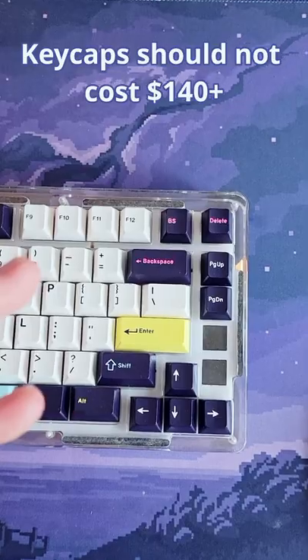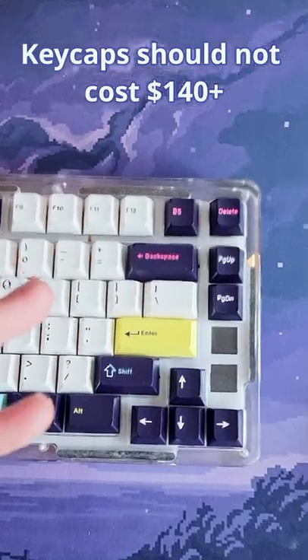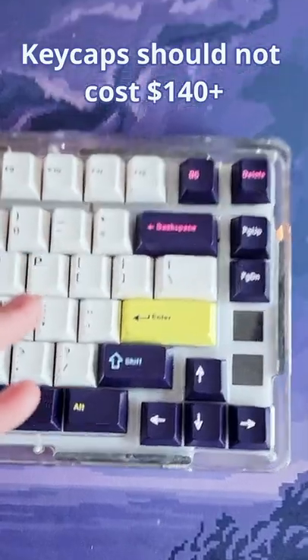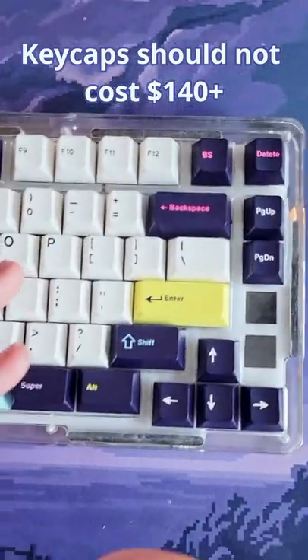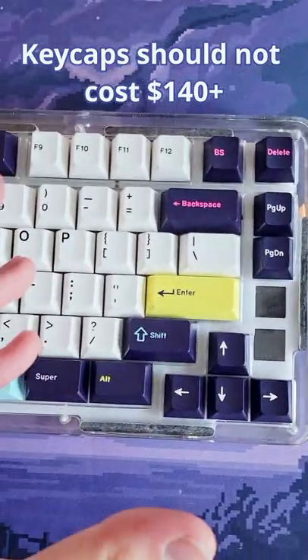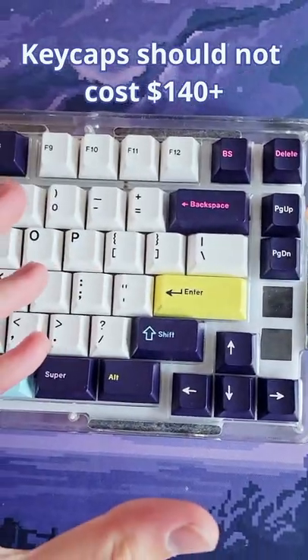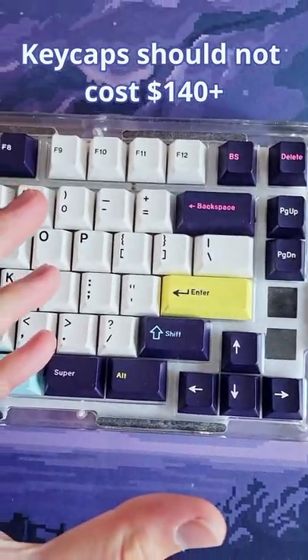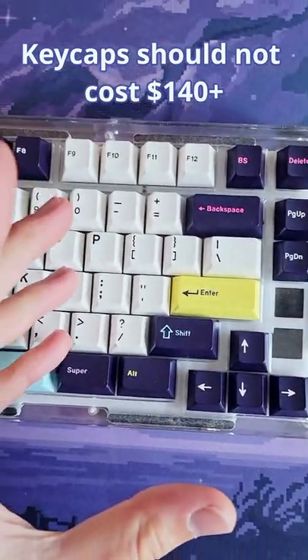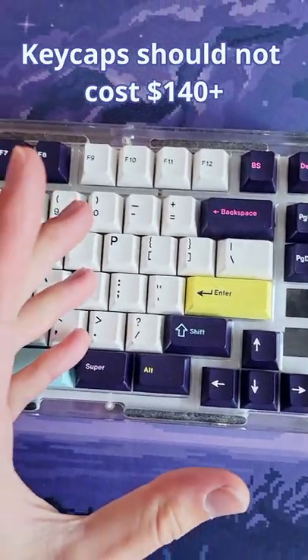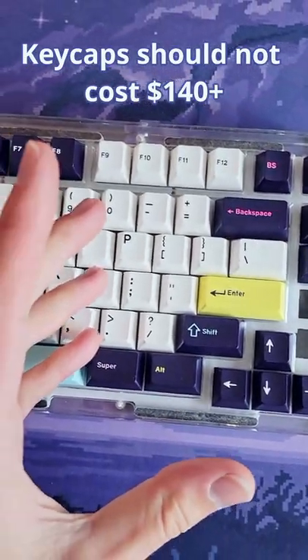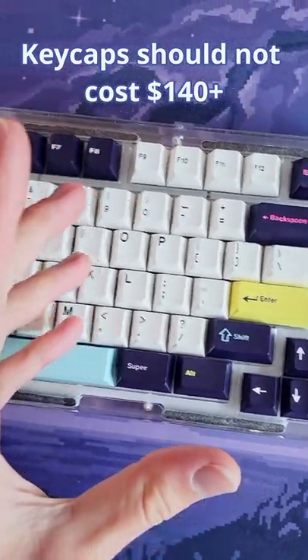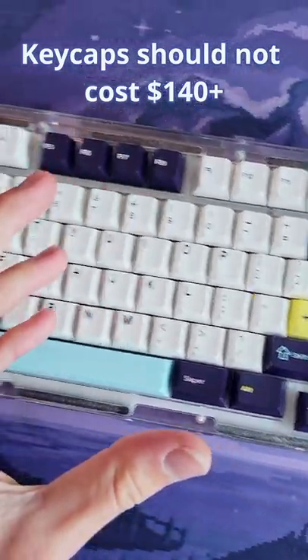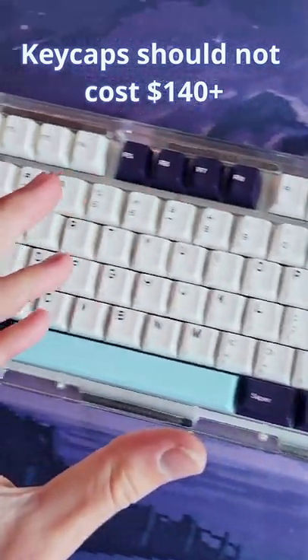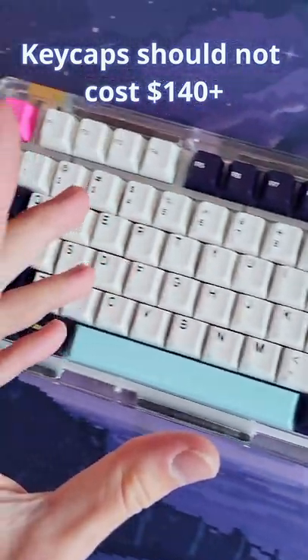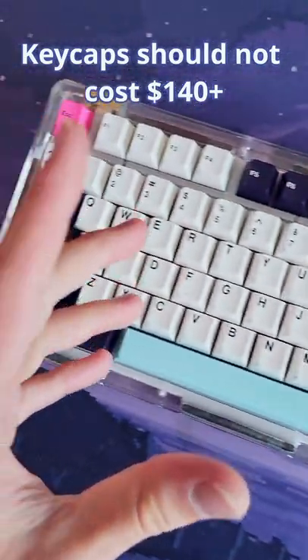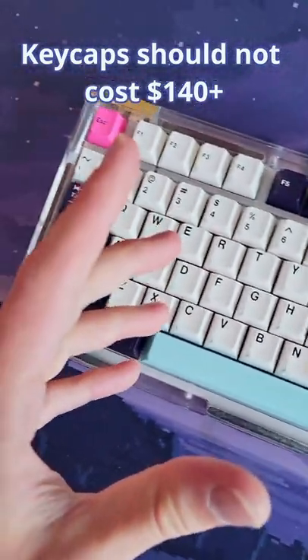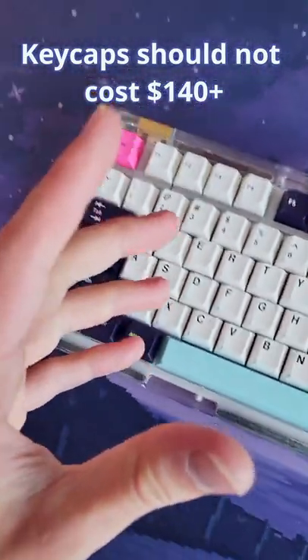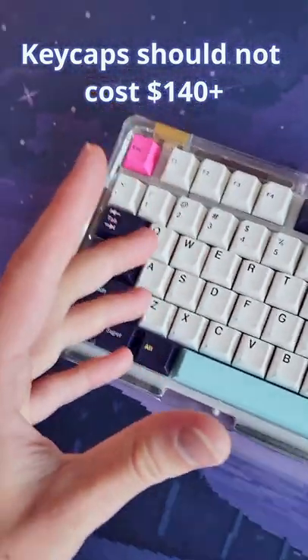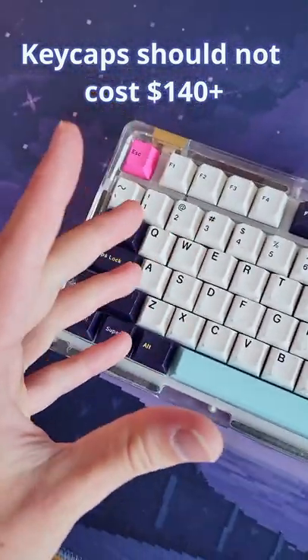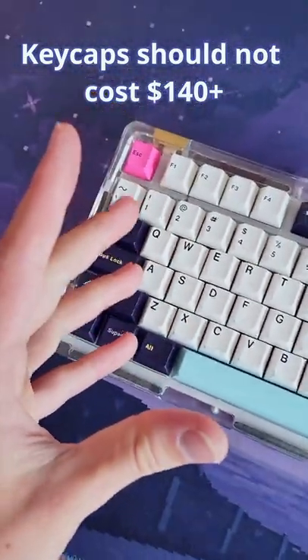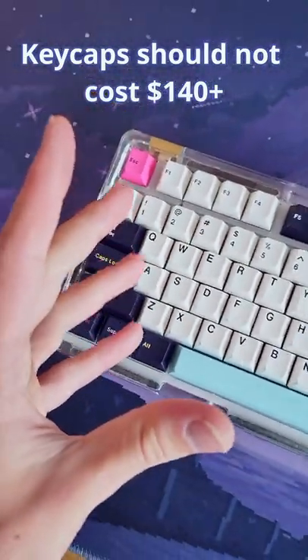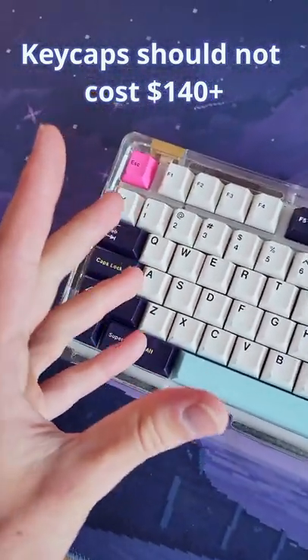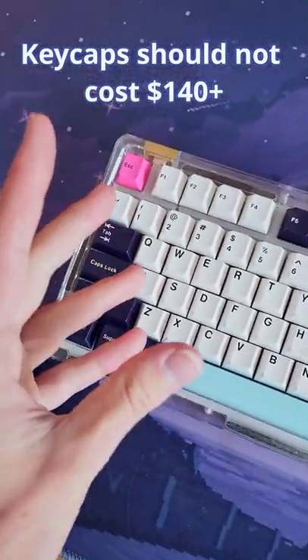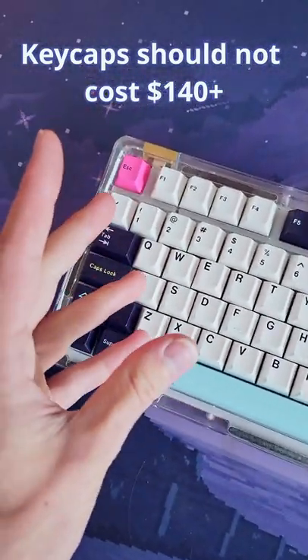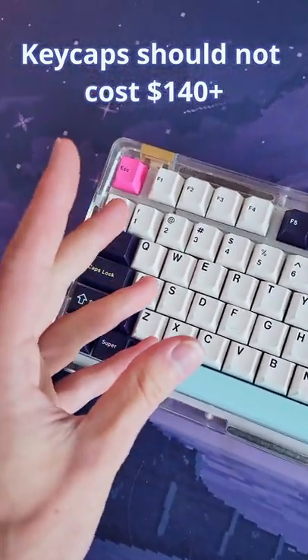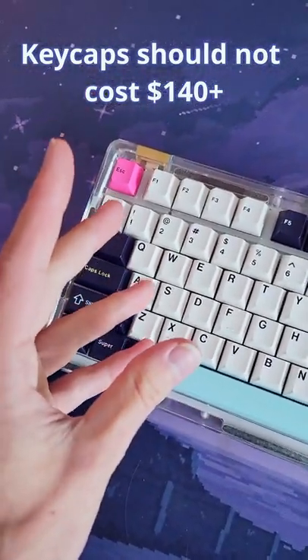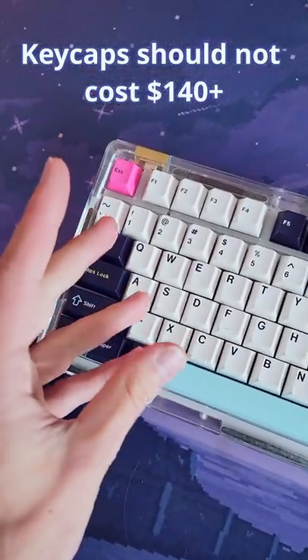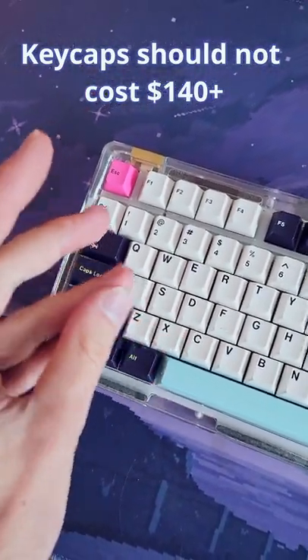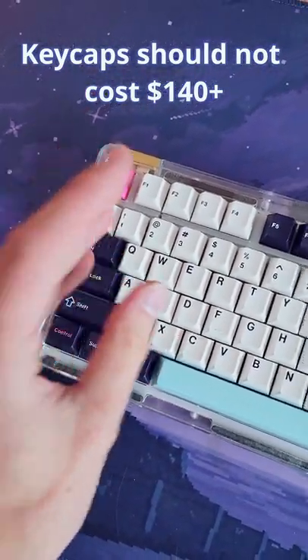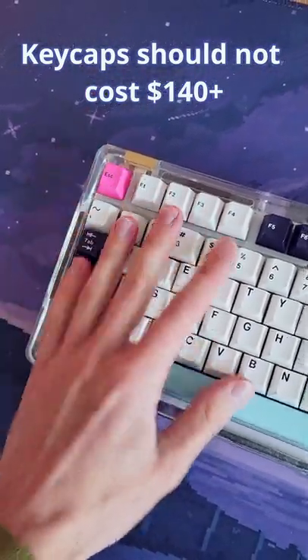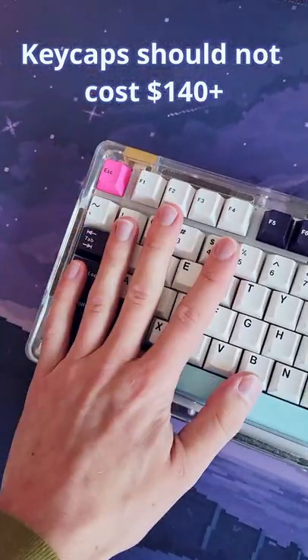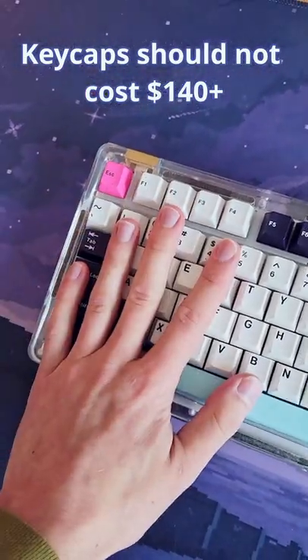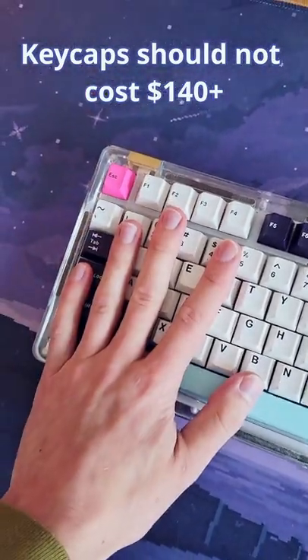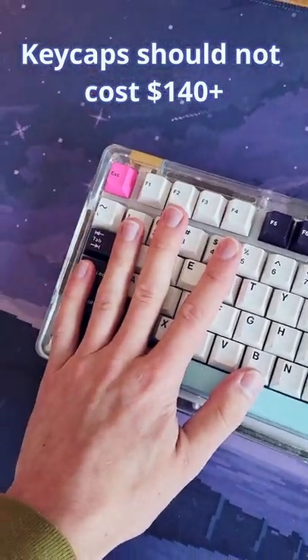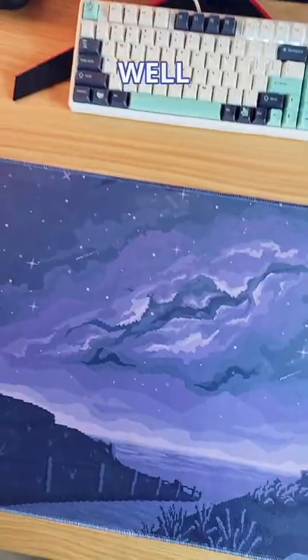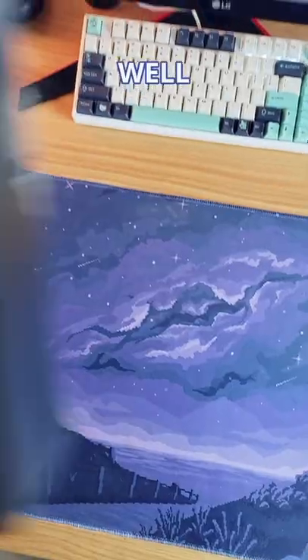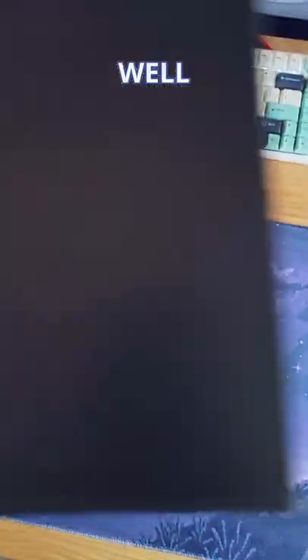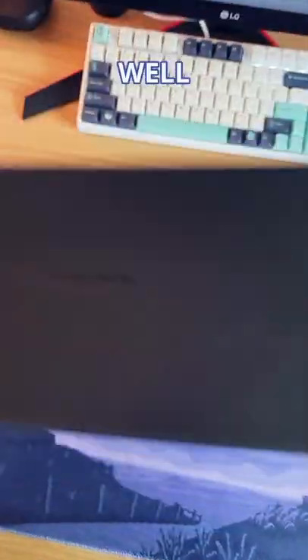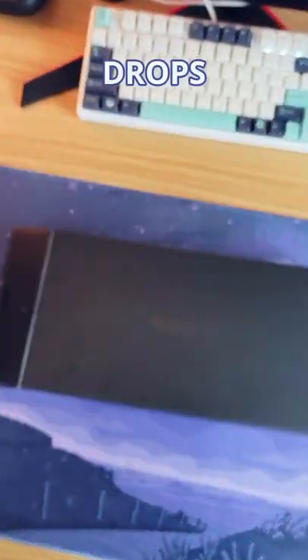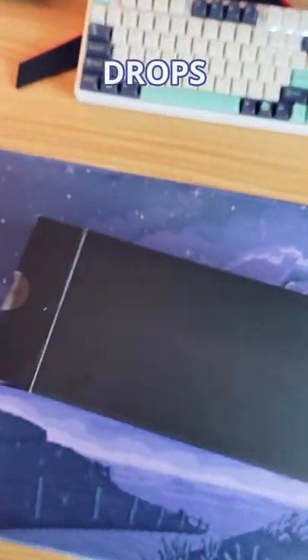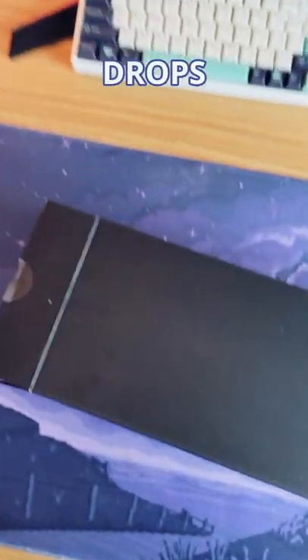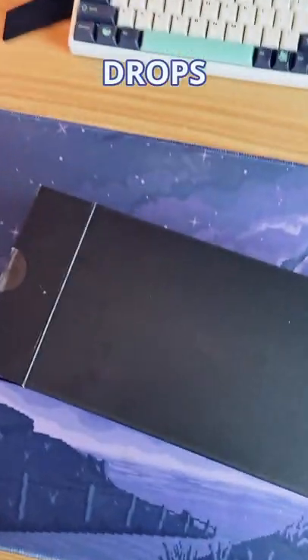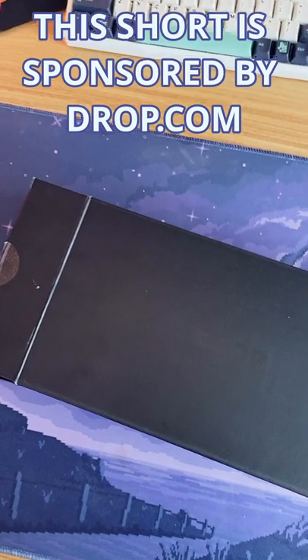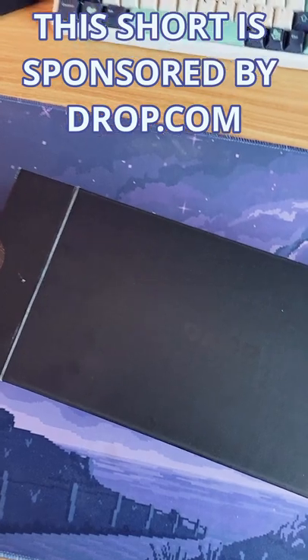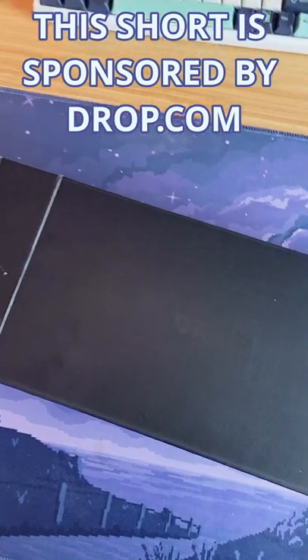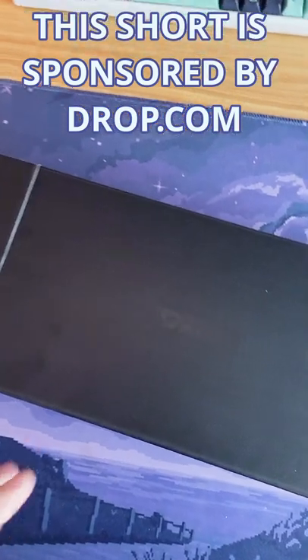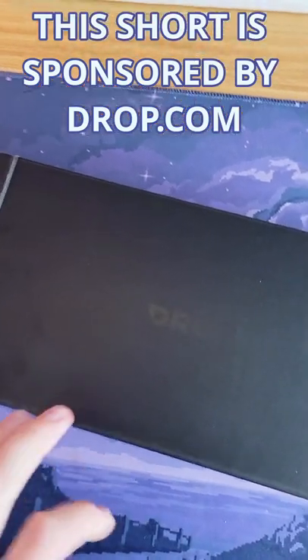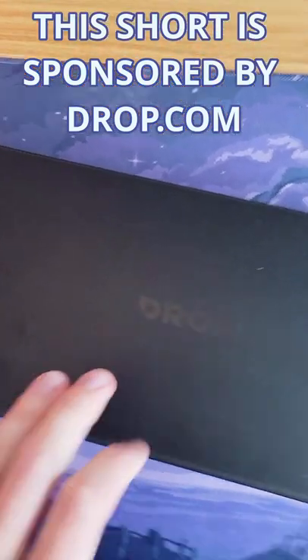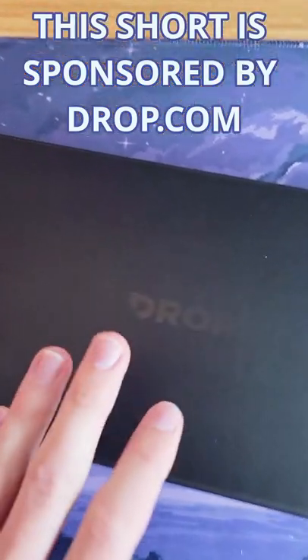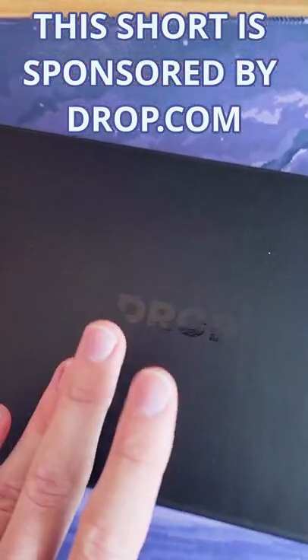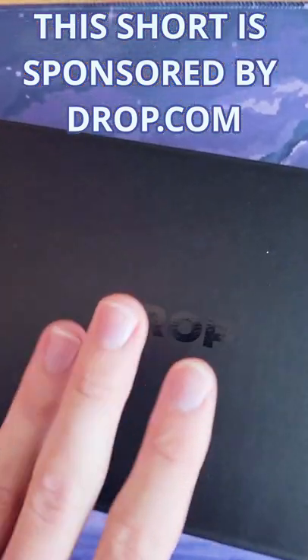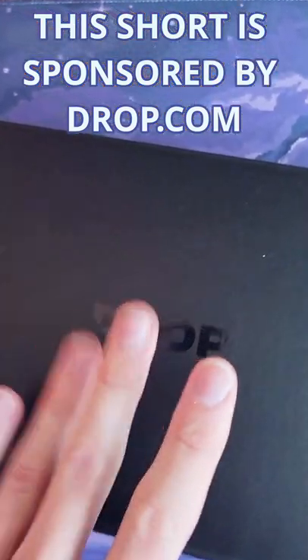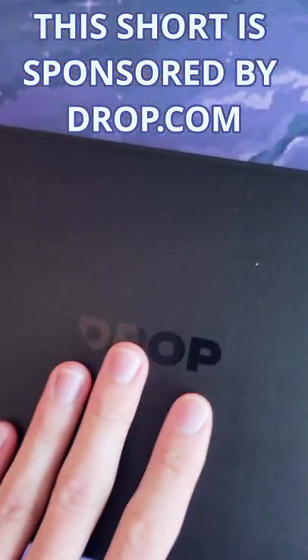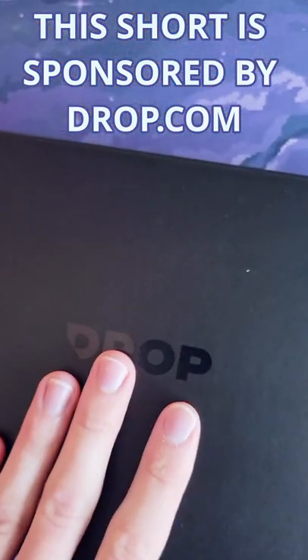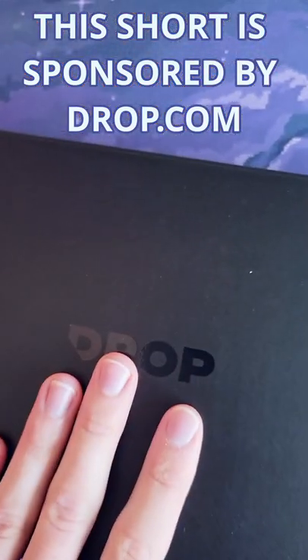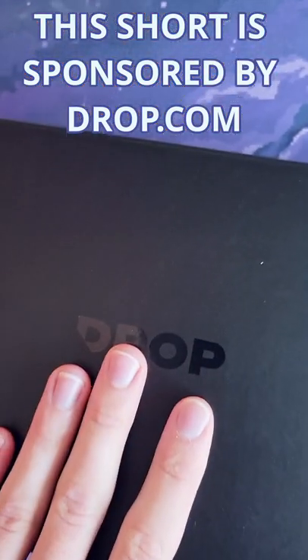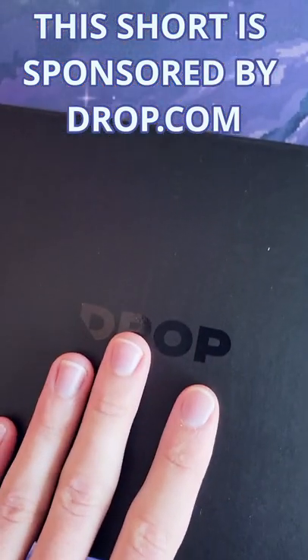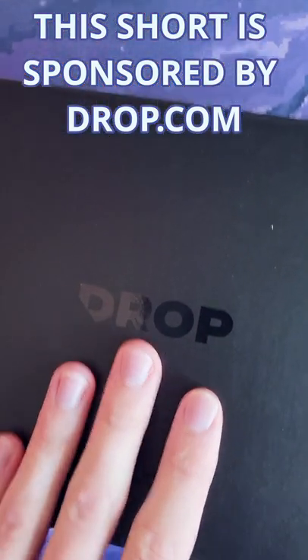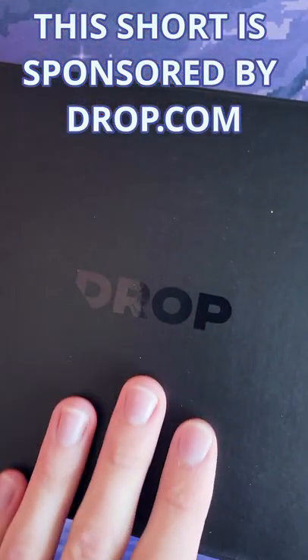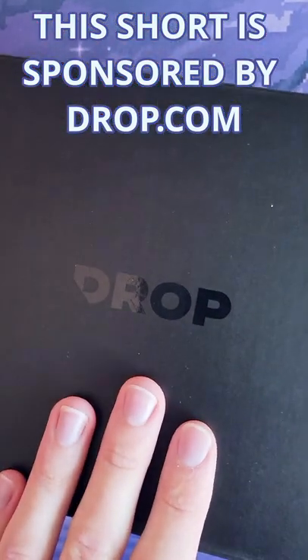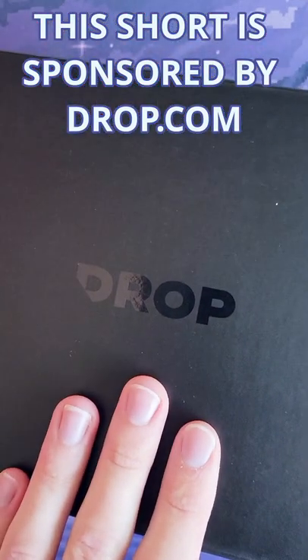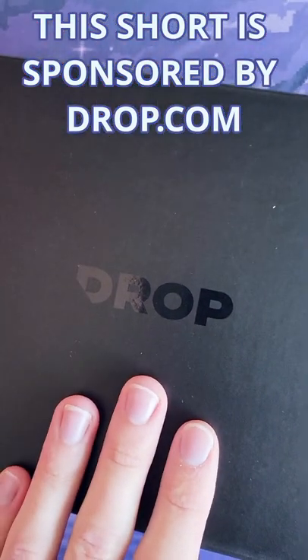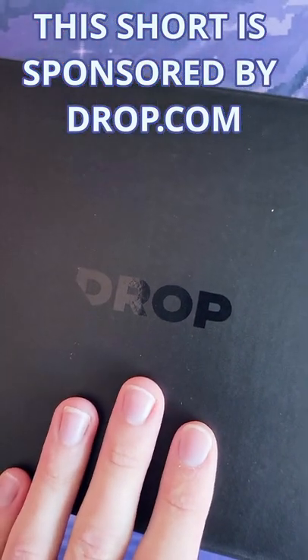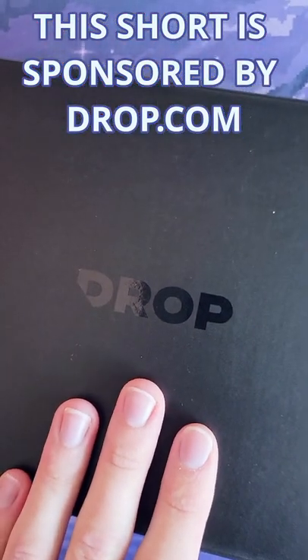If you want your keyboard to look nice, you shouldn't have to pay $100 for keycaps. Let me just drop these new keycaps in.